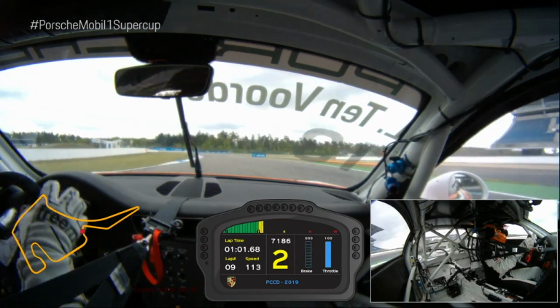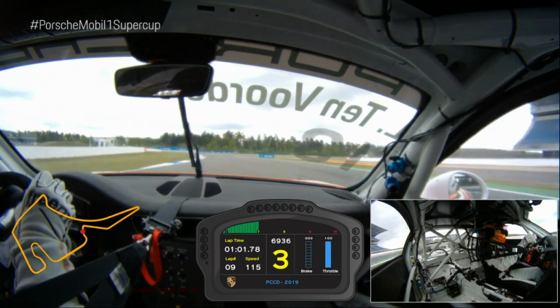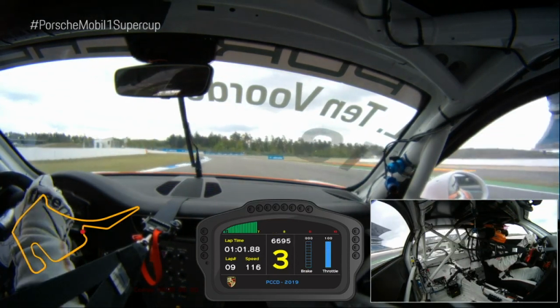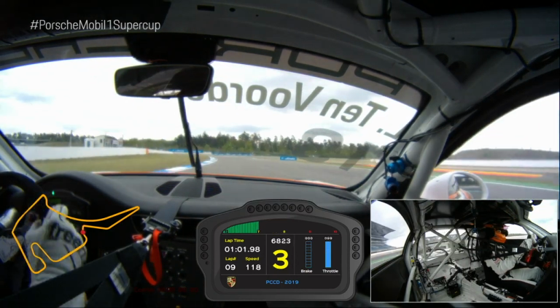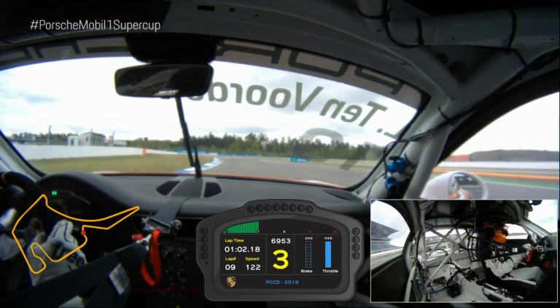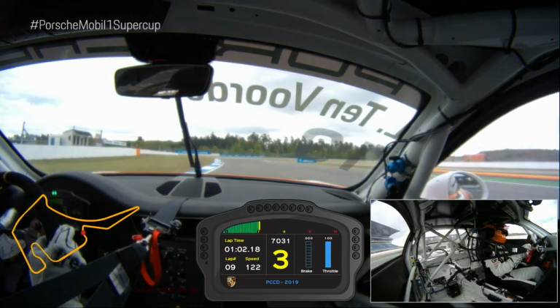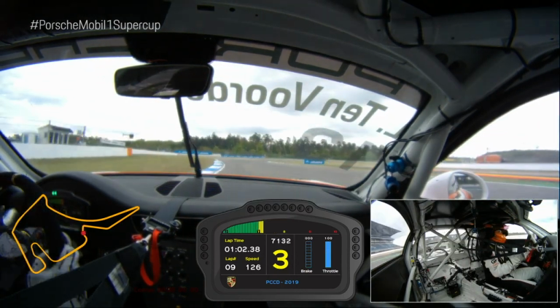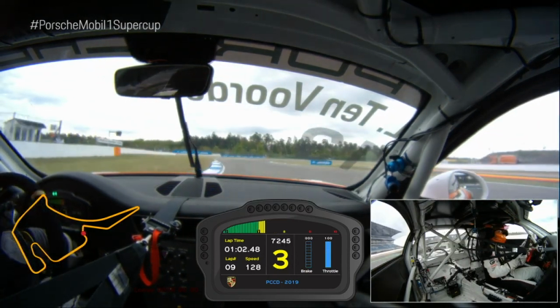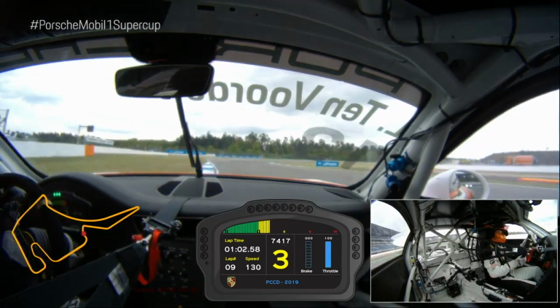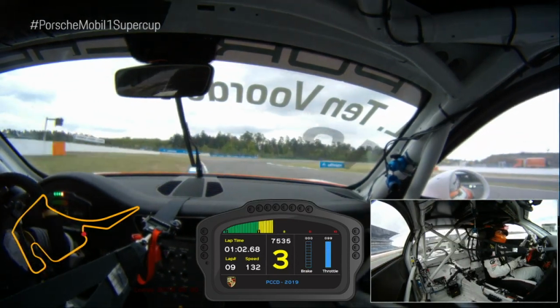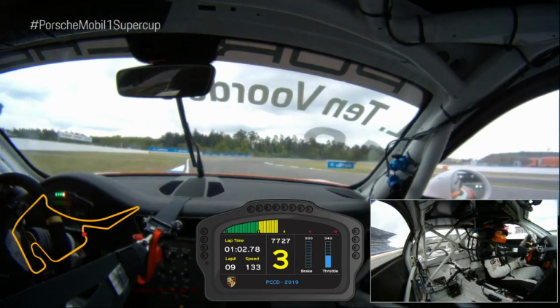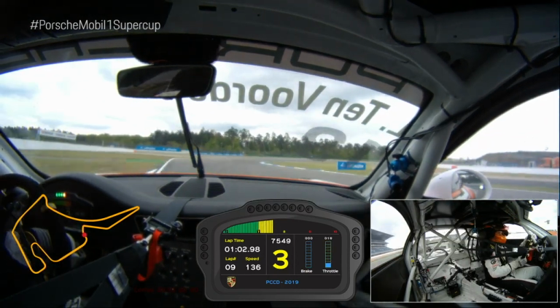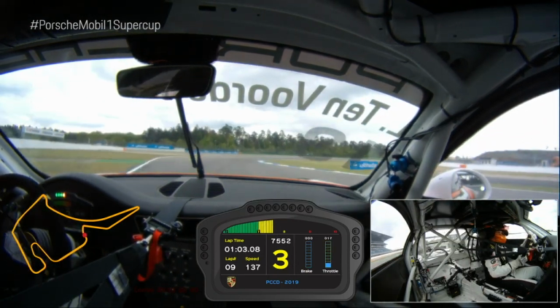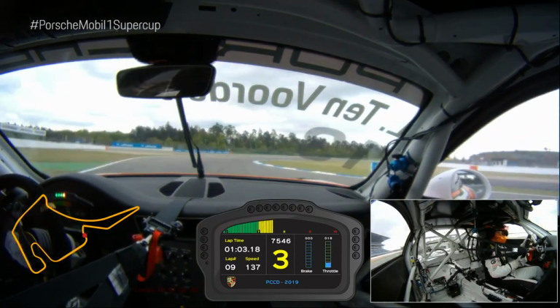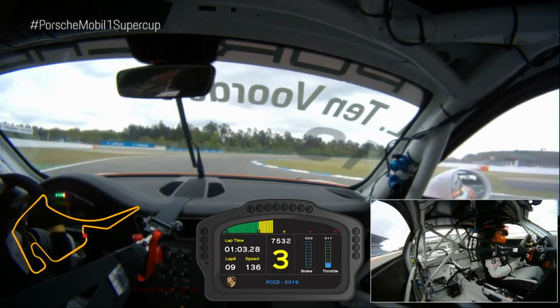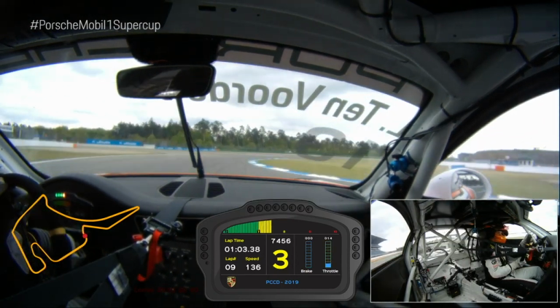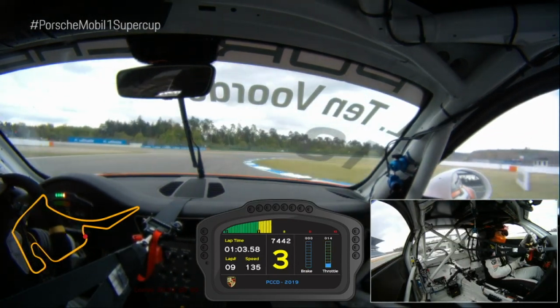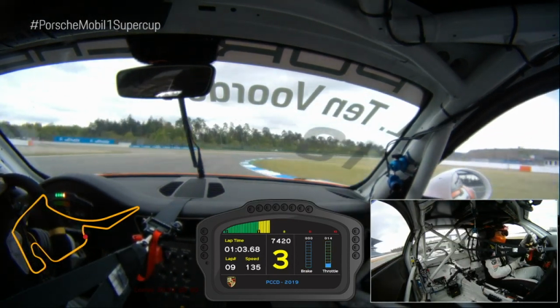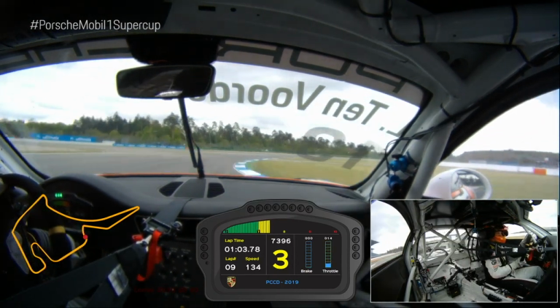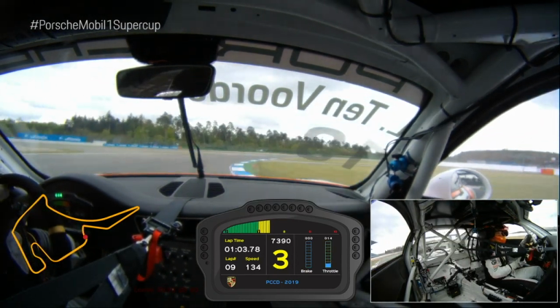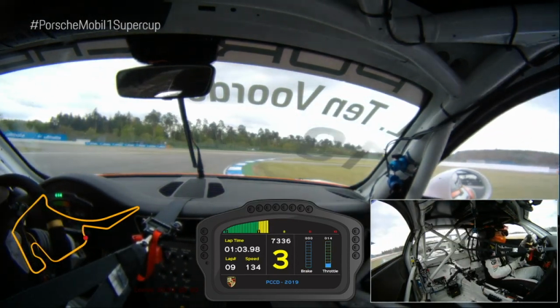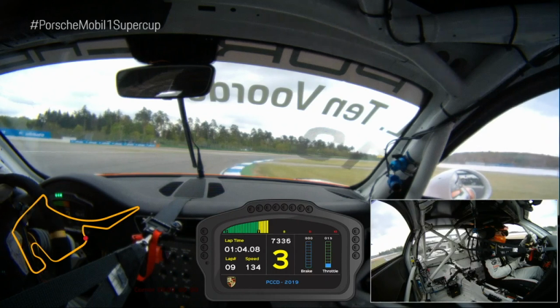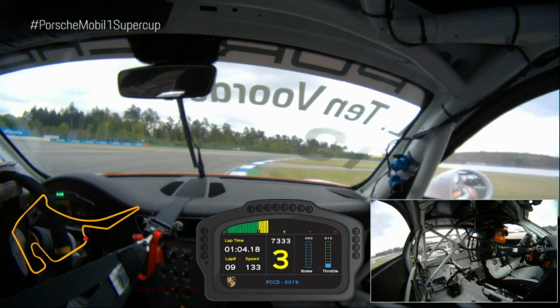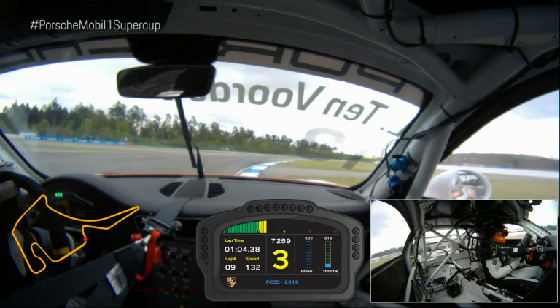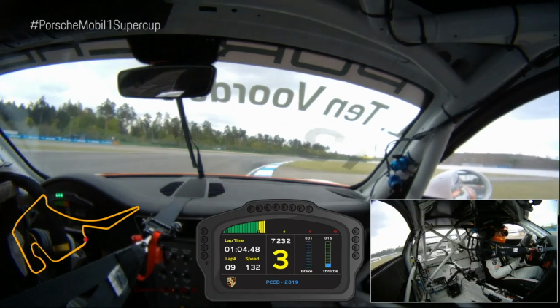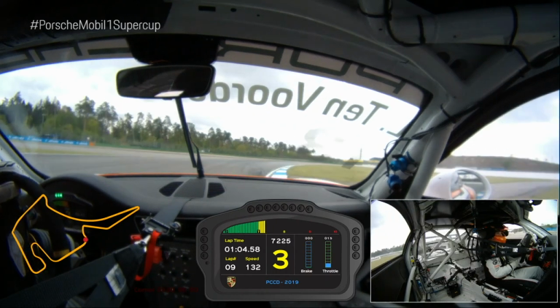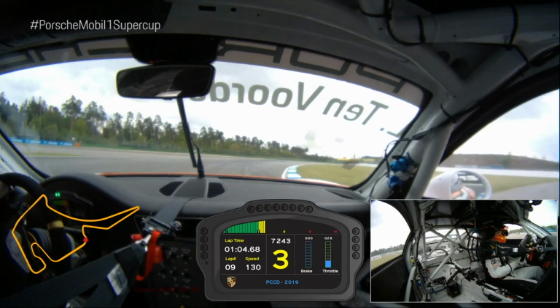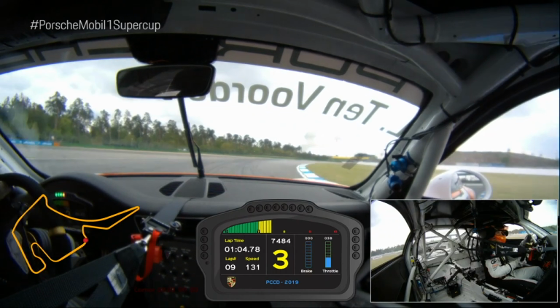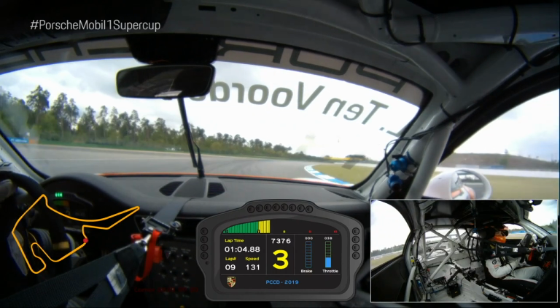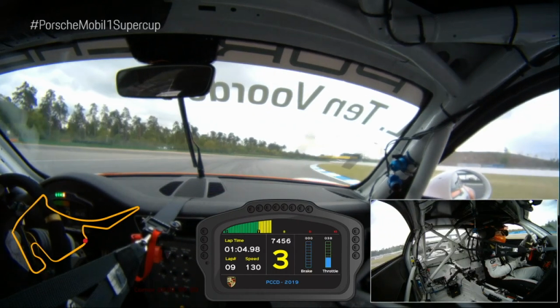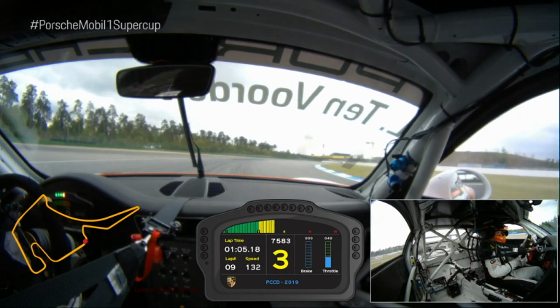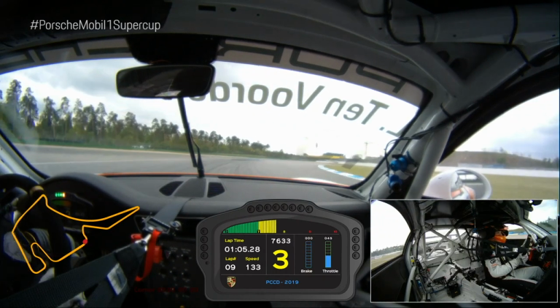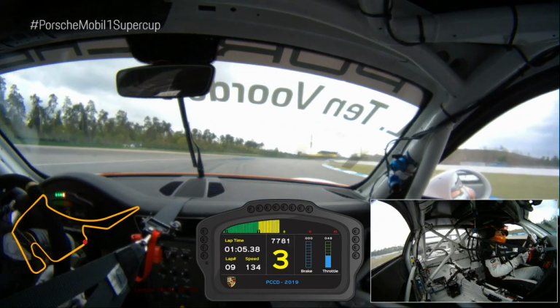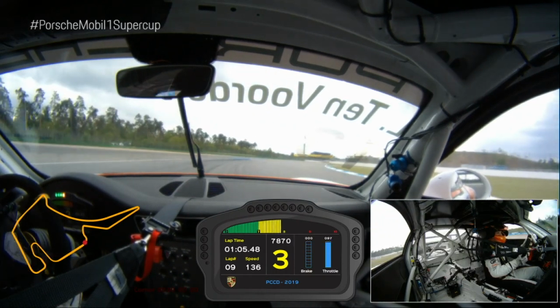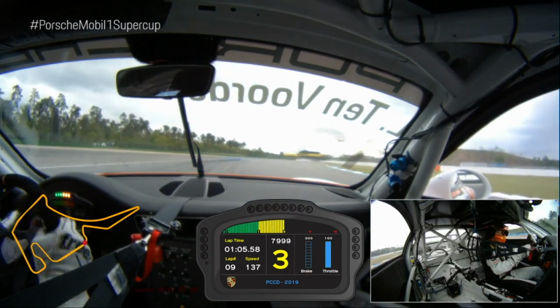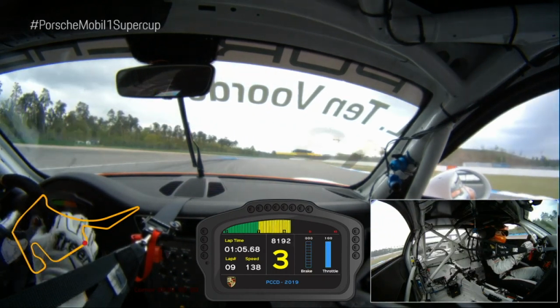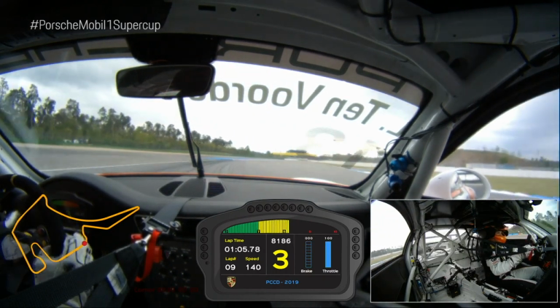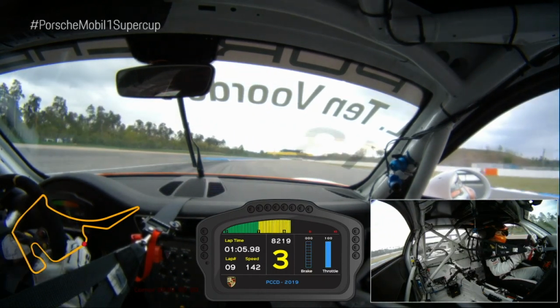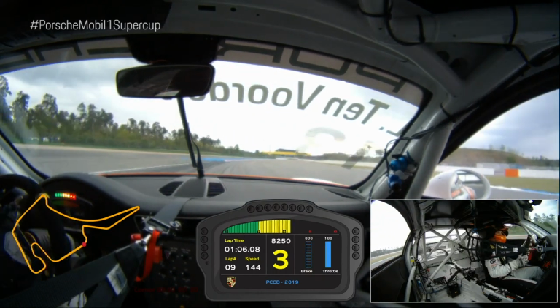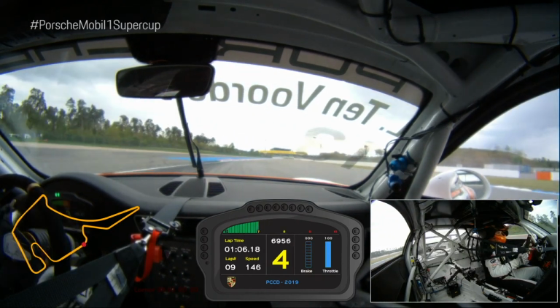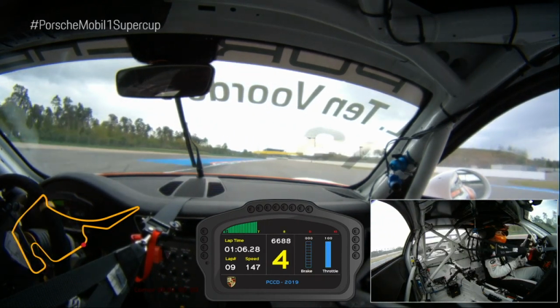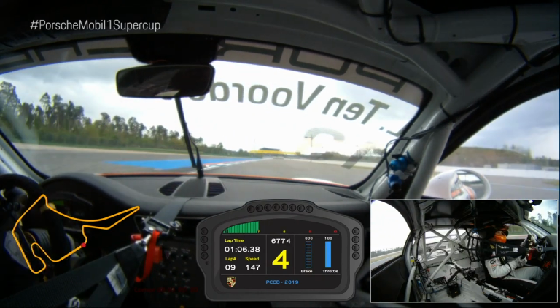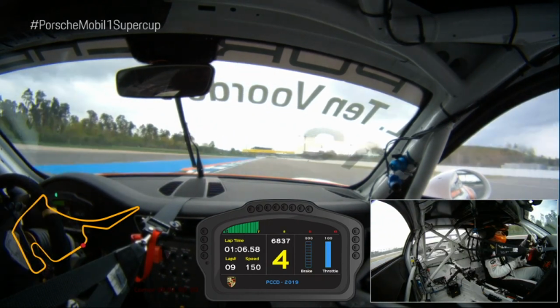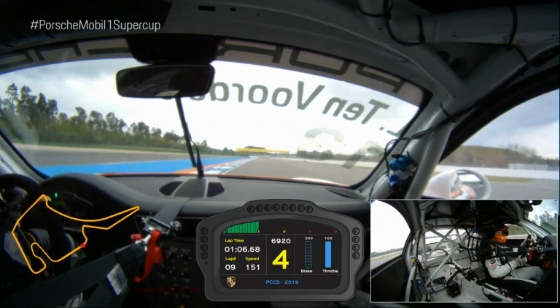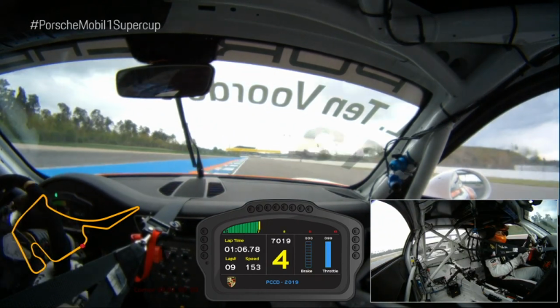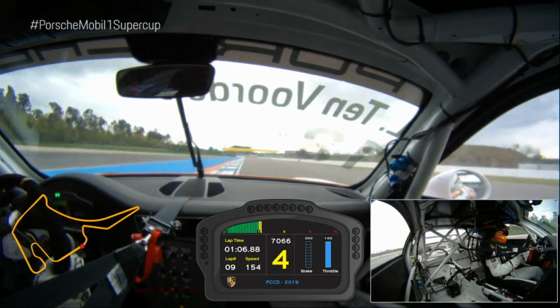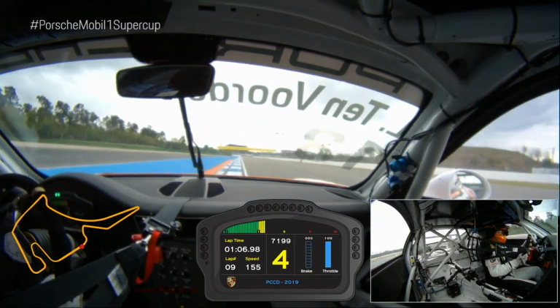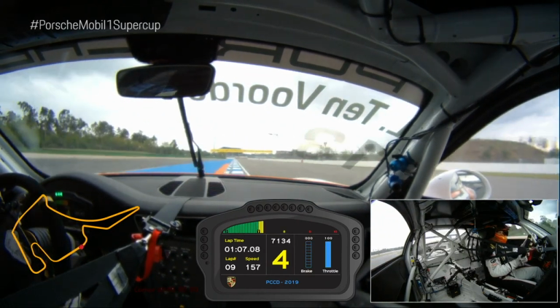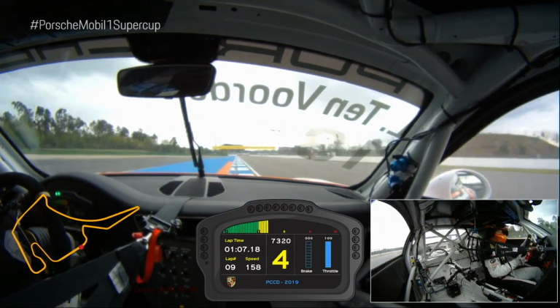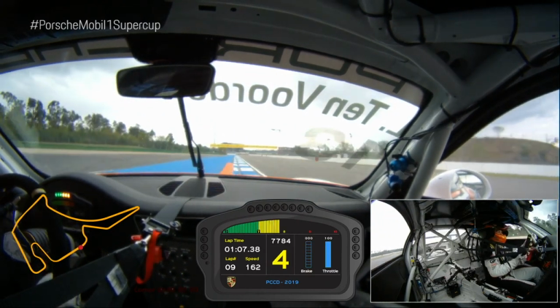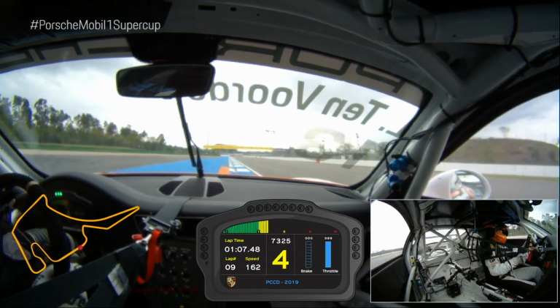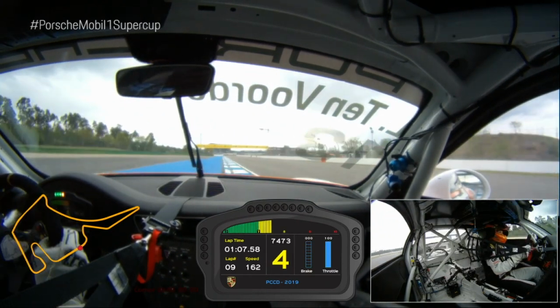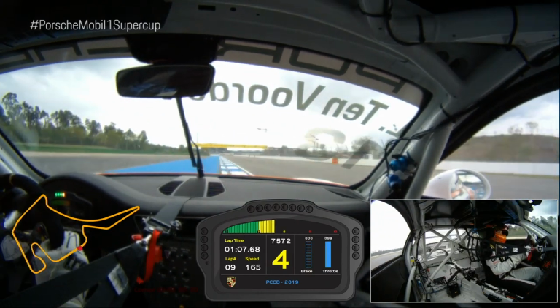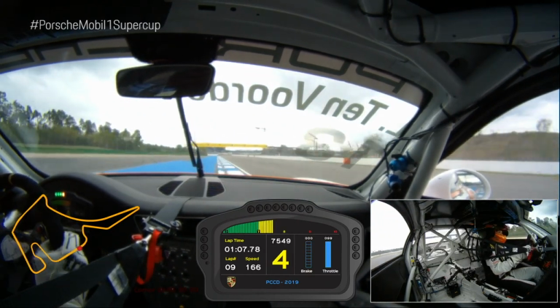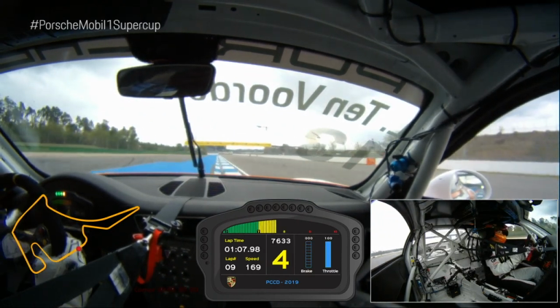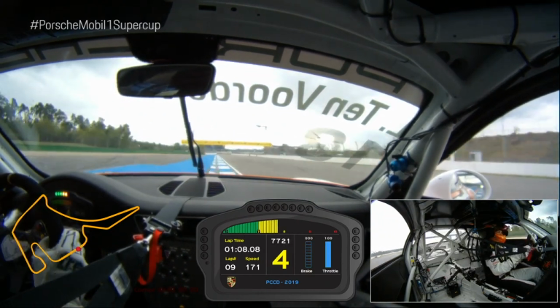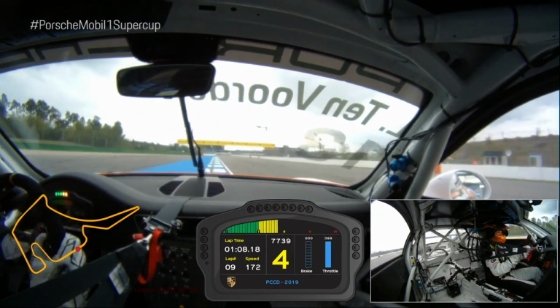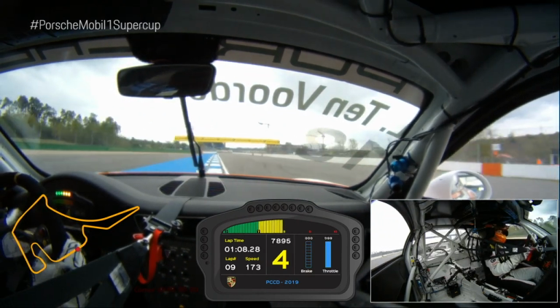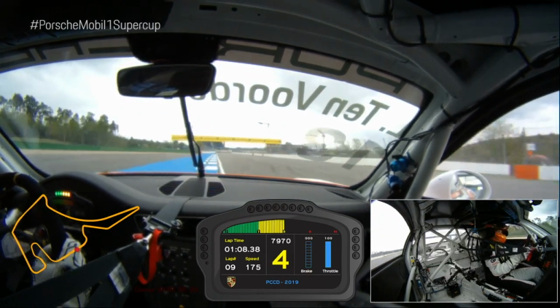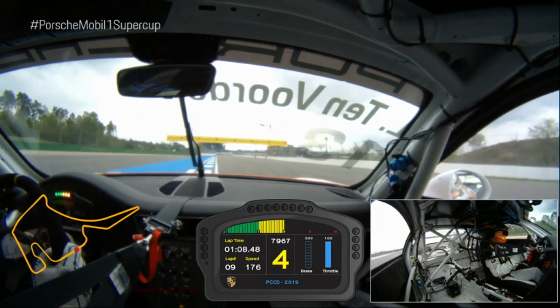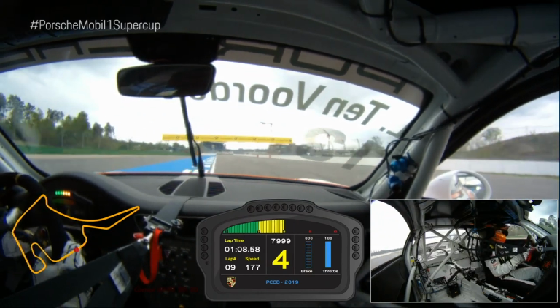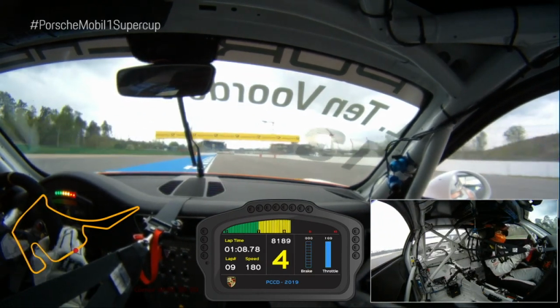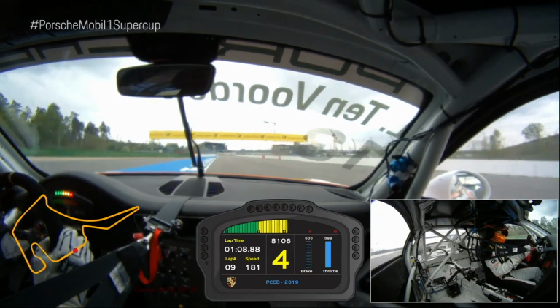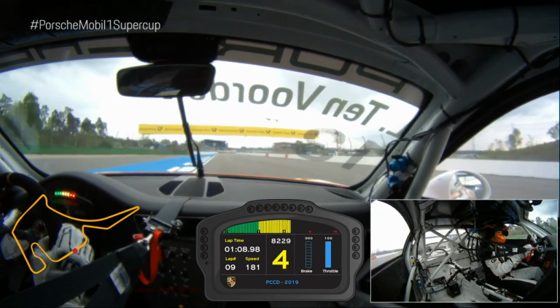Here we are in the quick right-hander — third gear. Use the track completely to the outside, but not too much. Track limits are also a concern here.